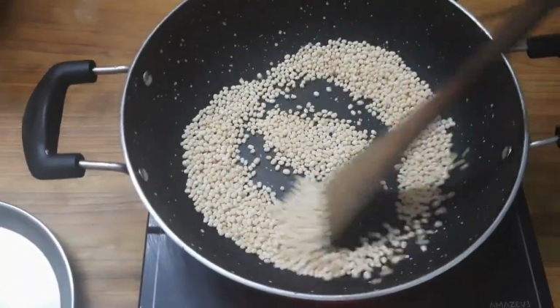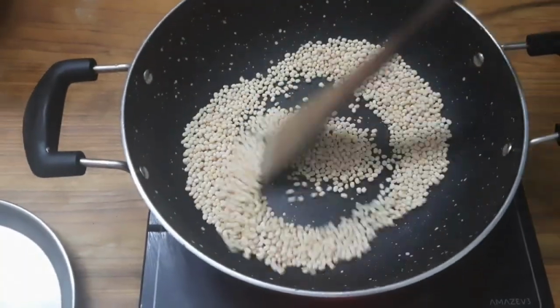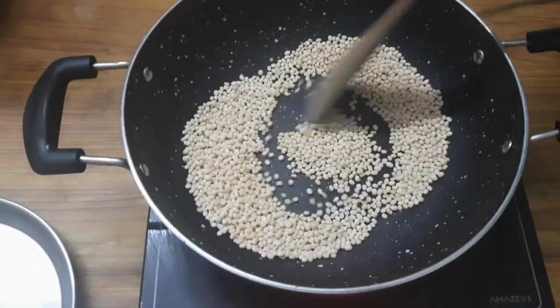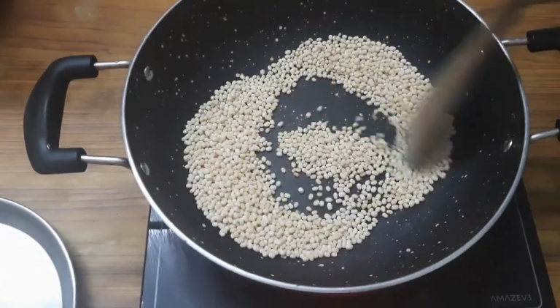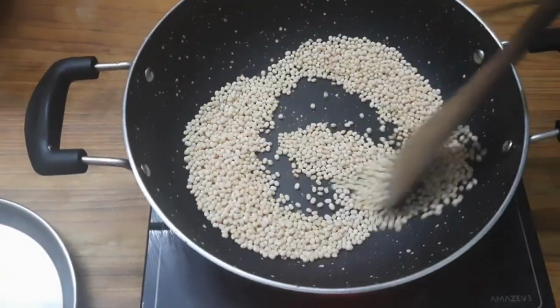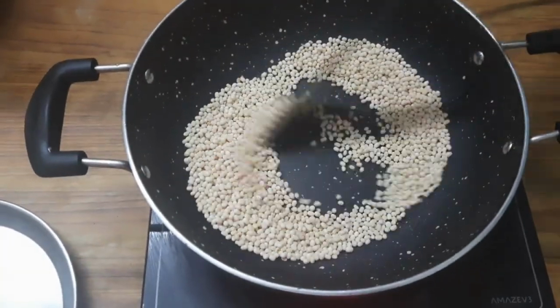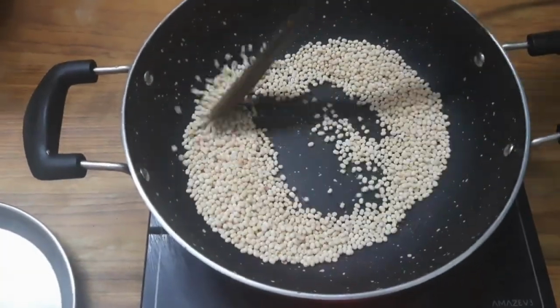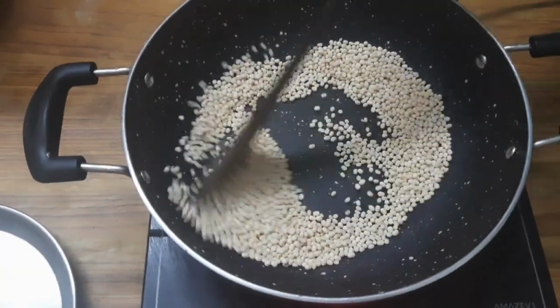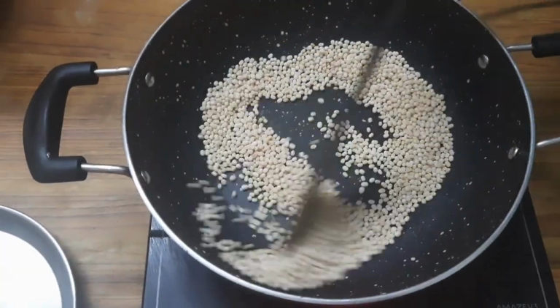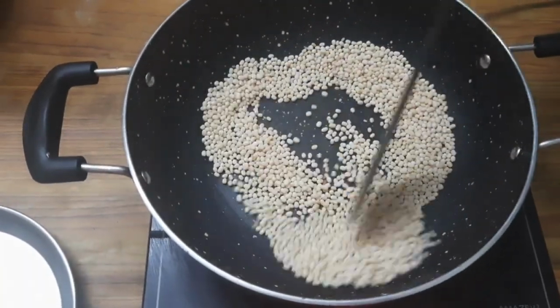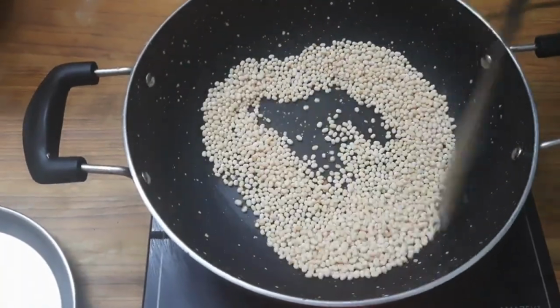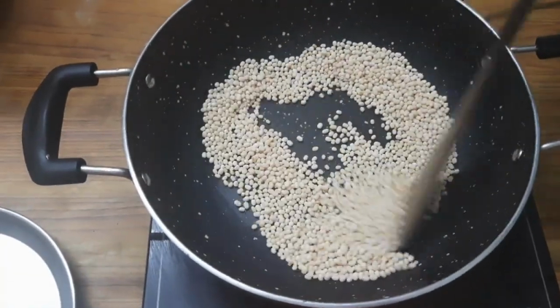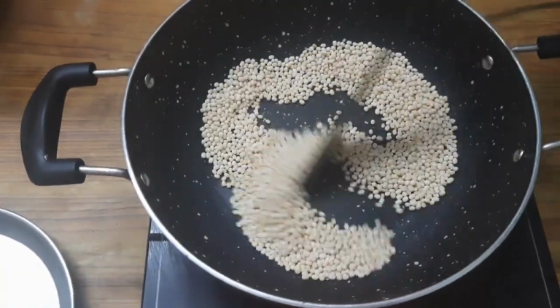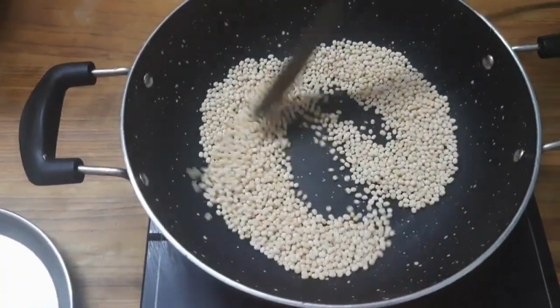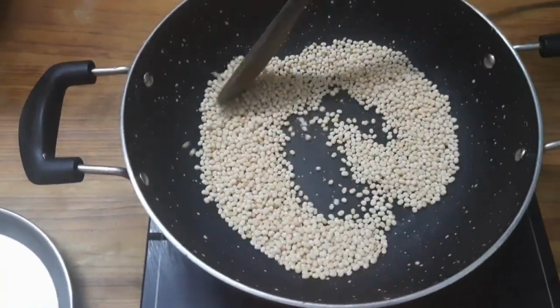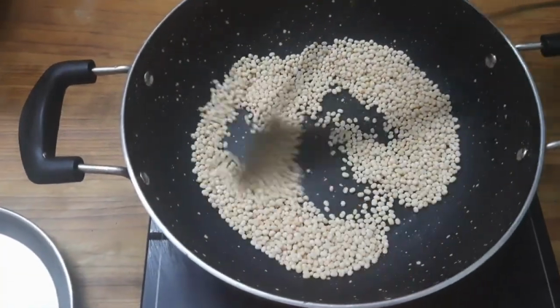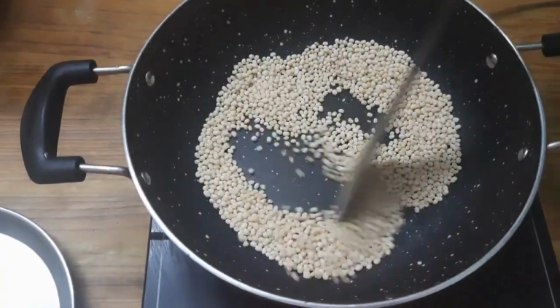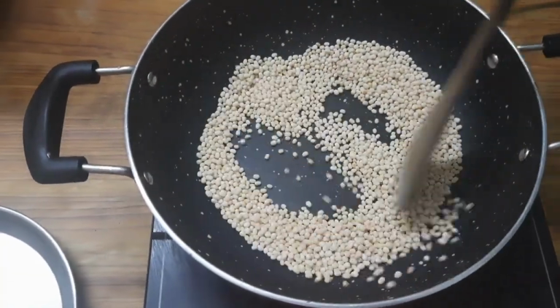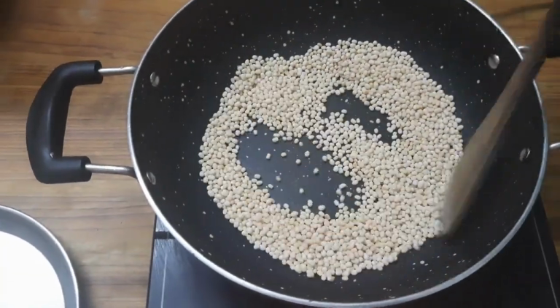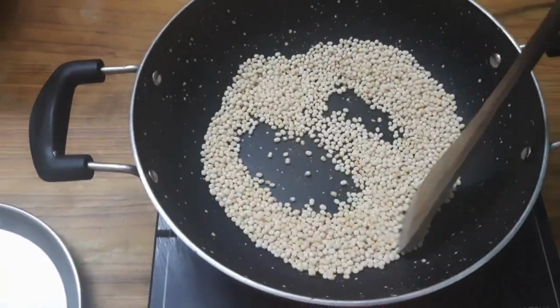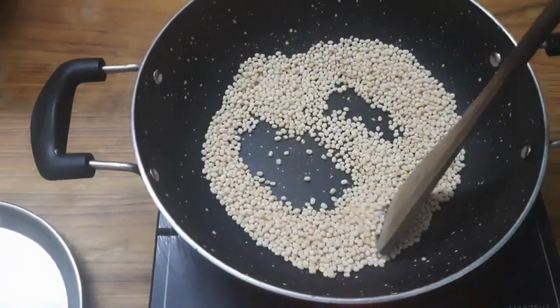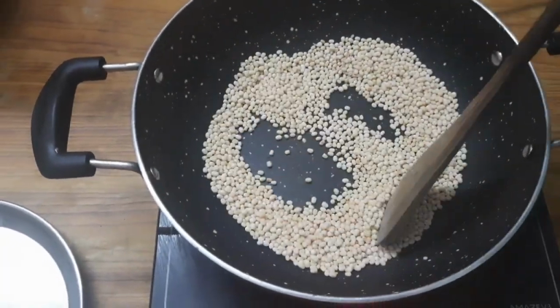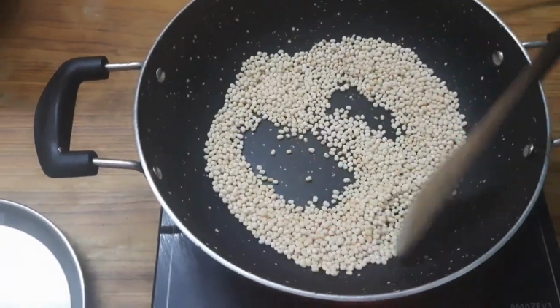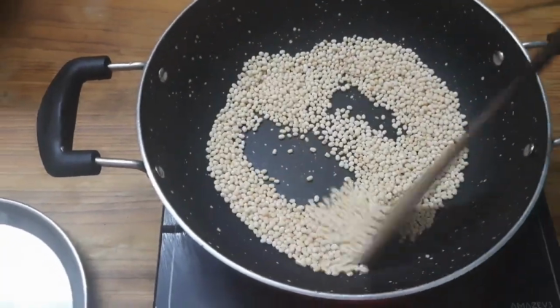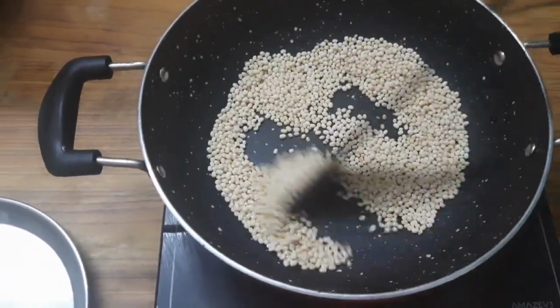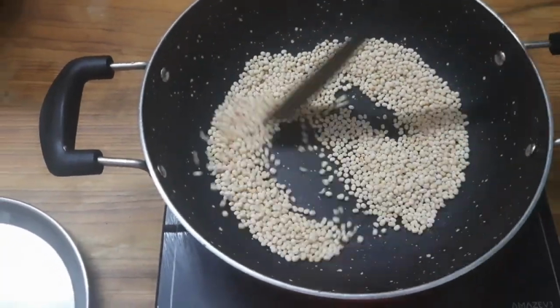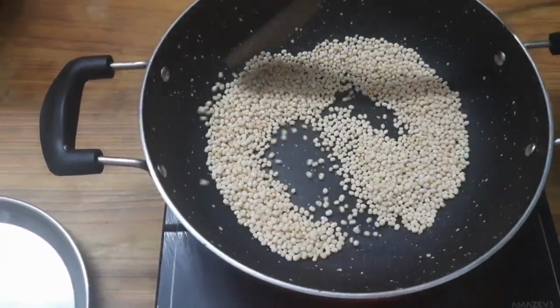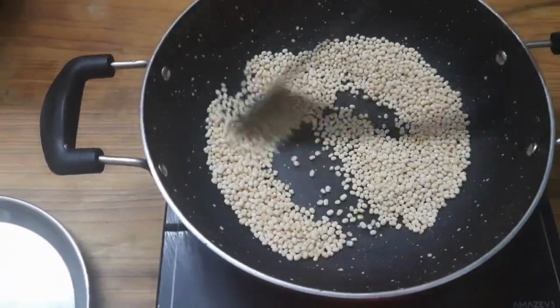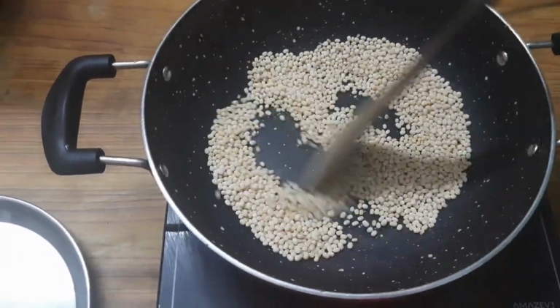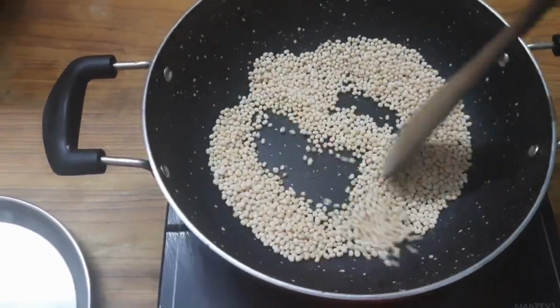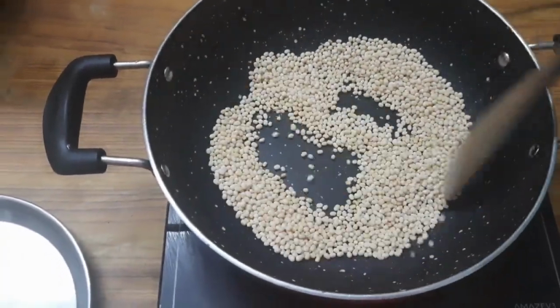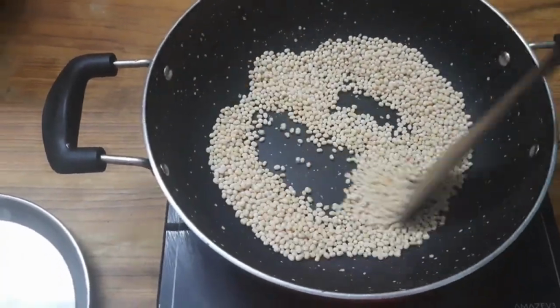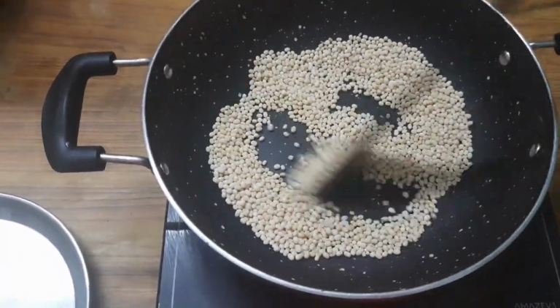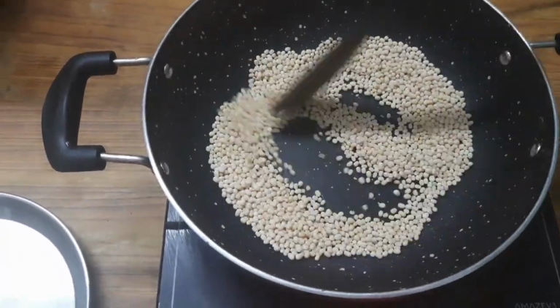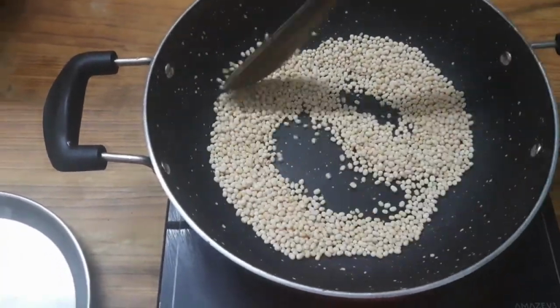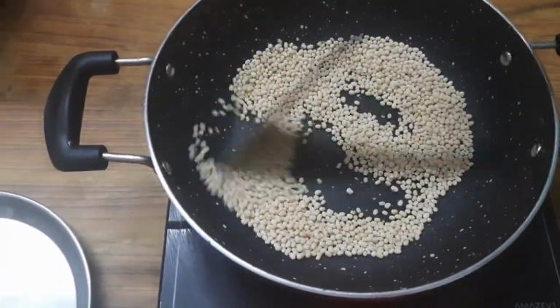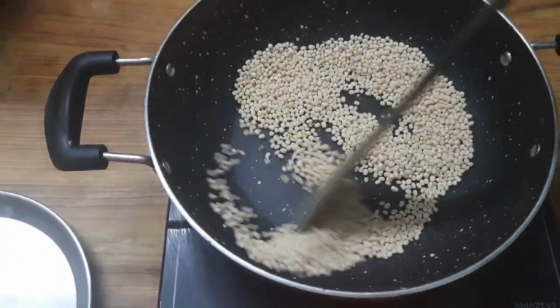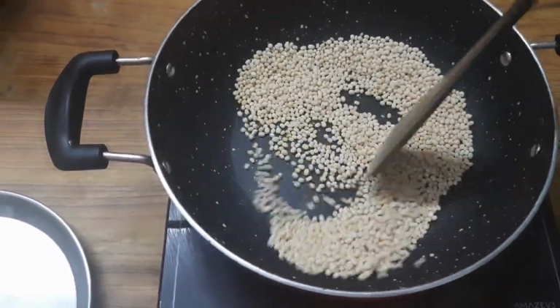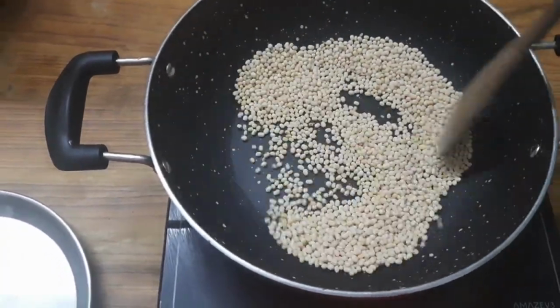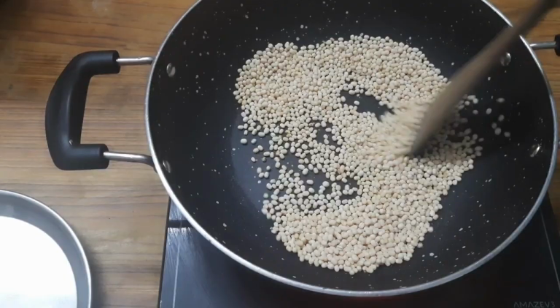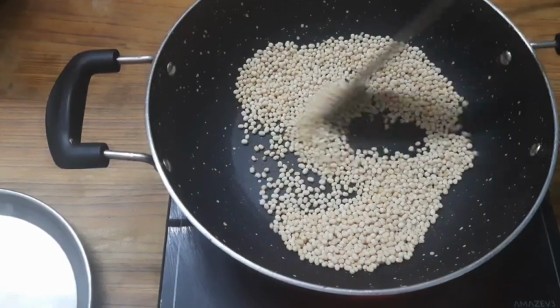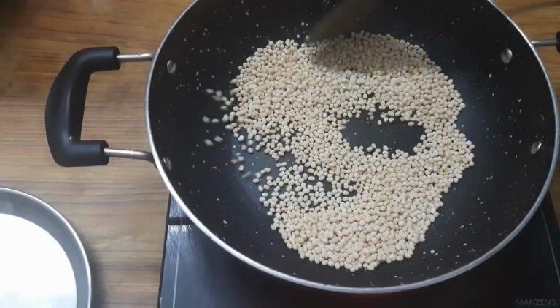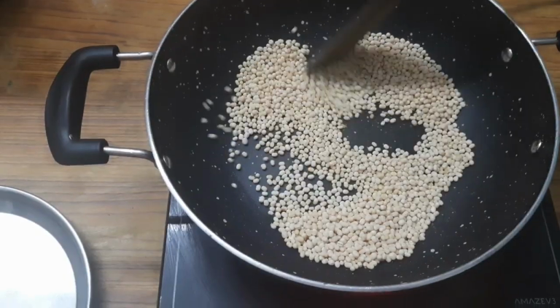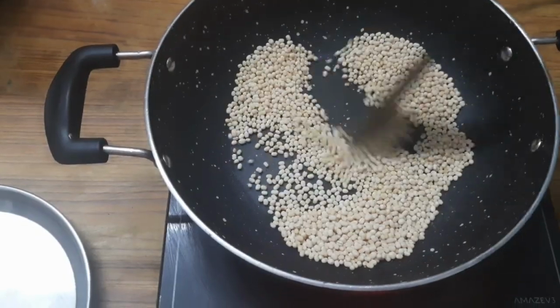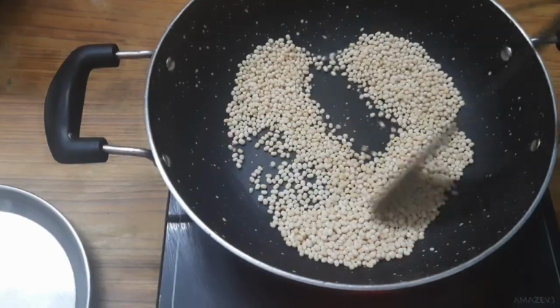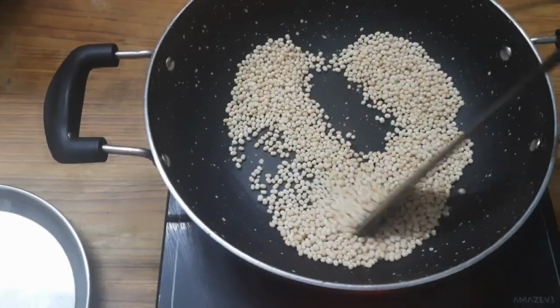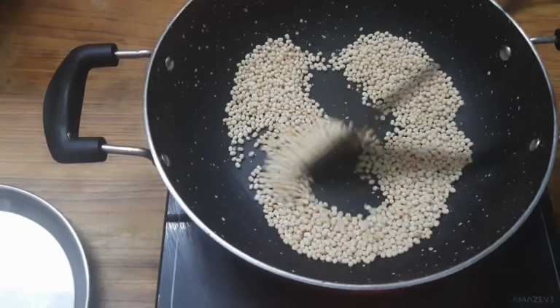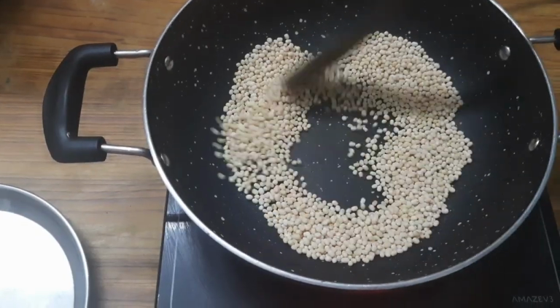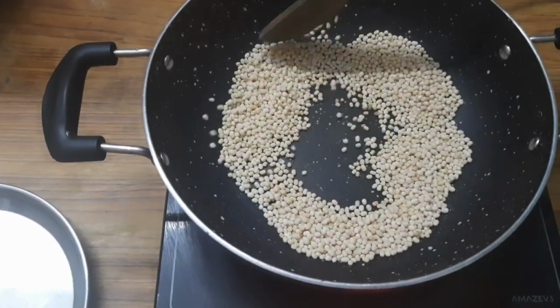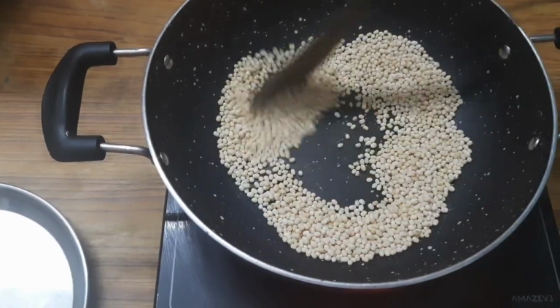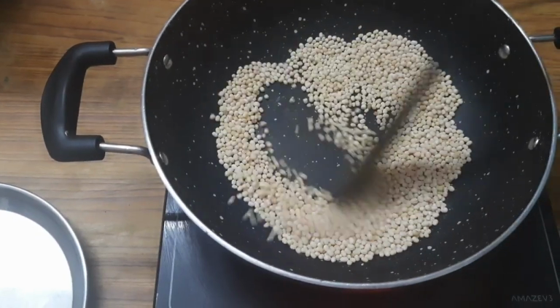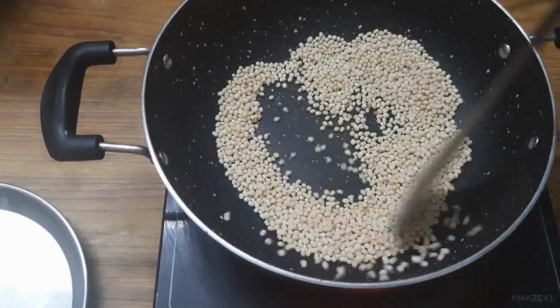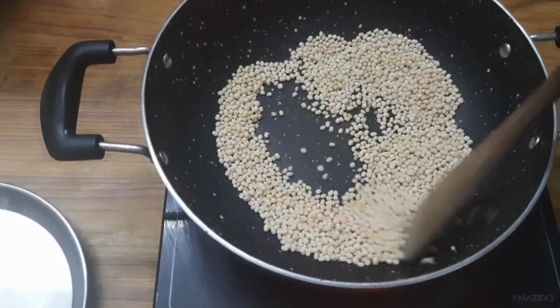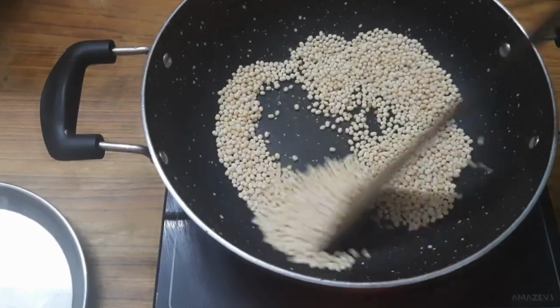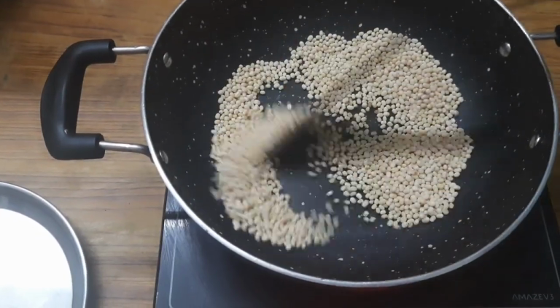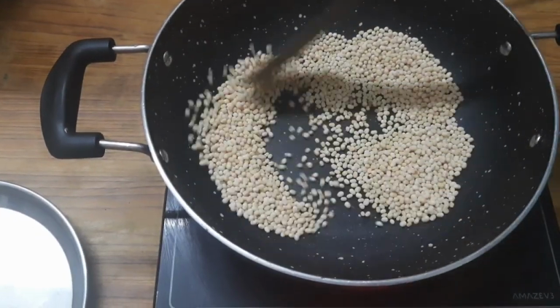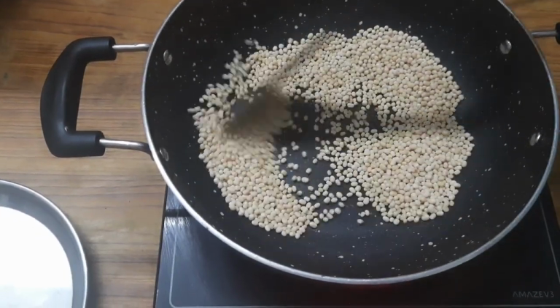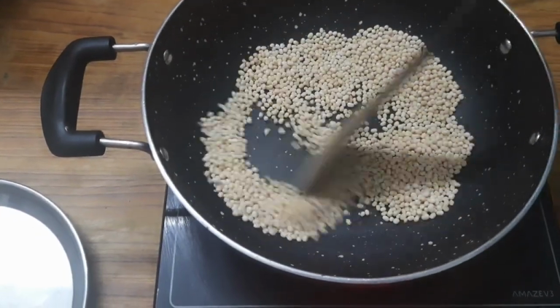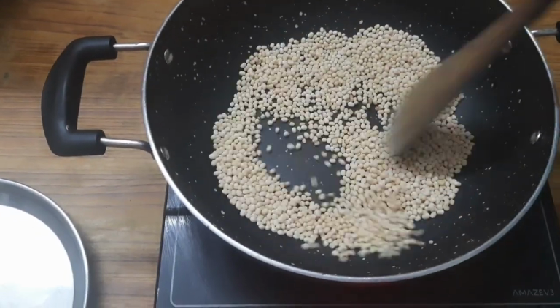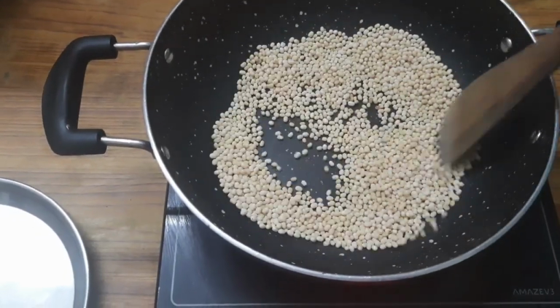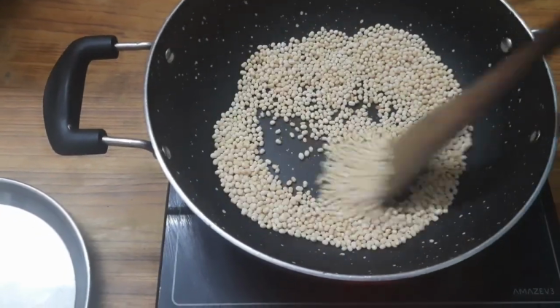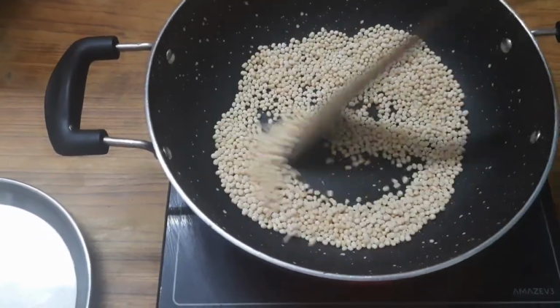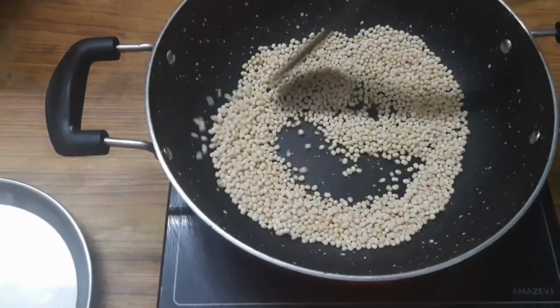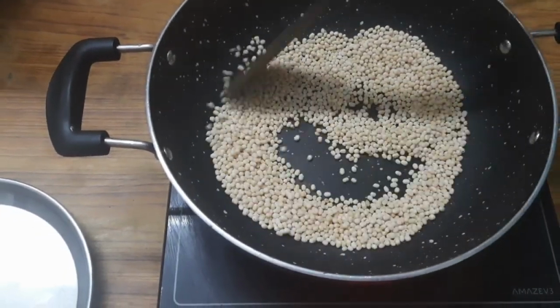It is a good roast. The taste is good. It is a good flavor.